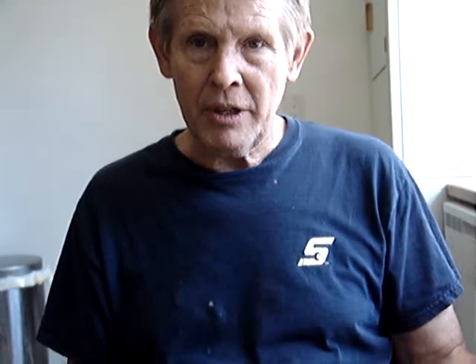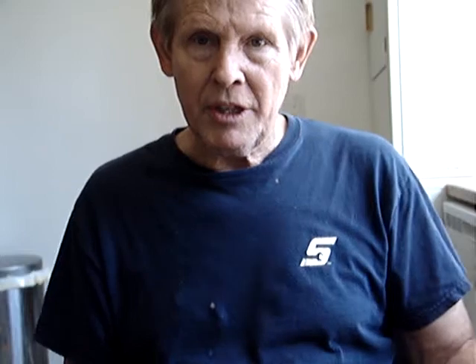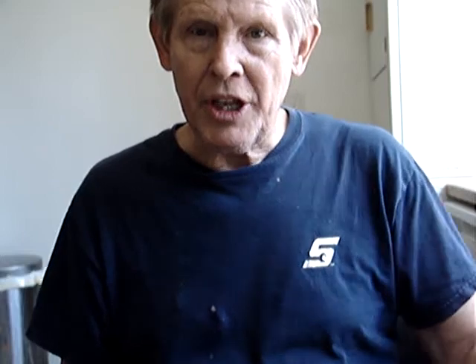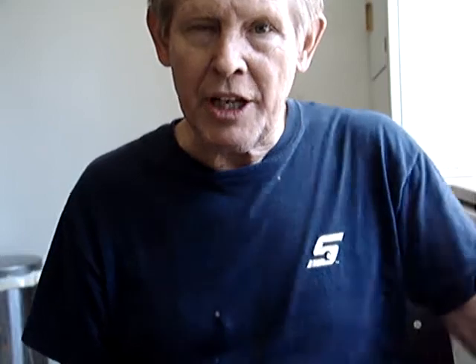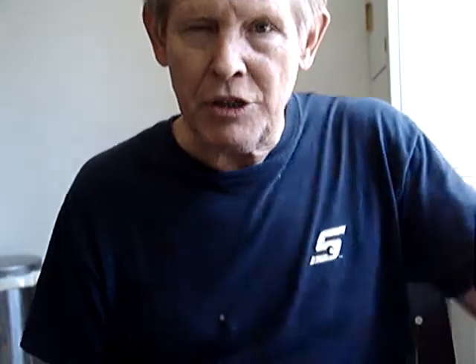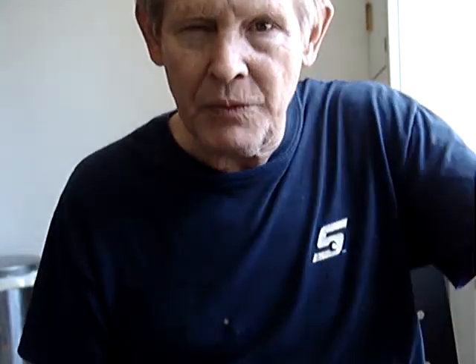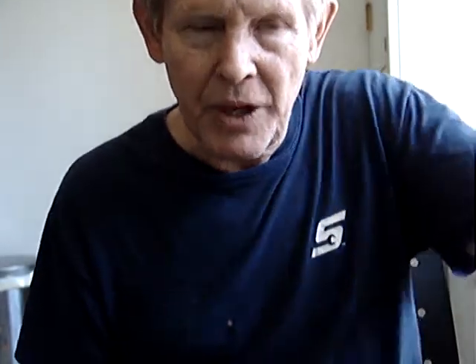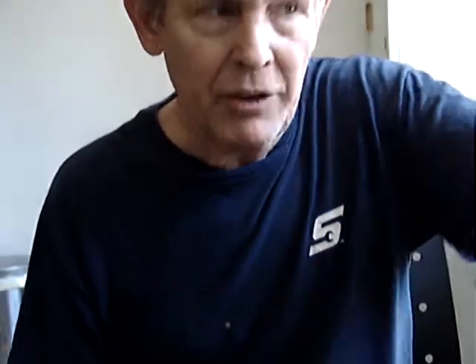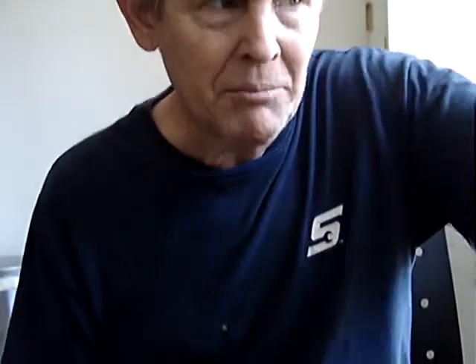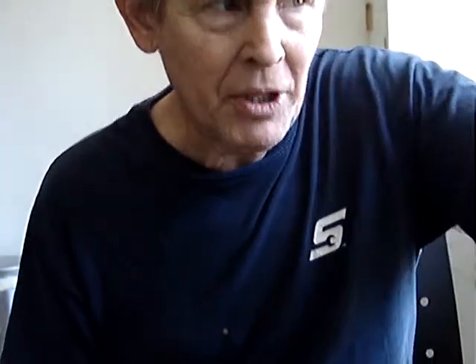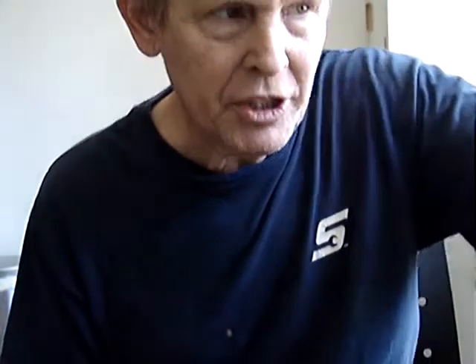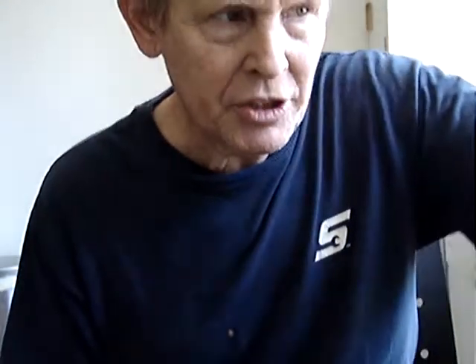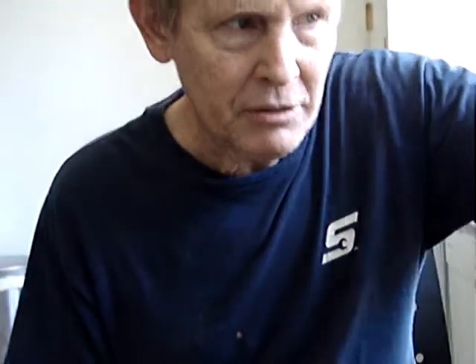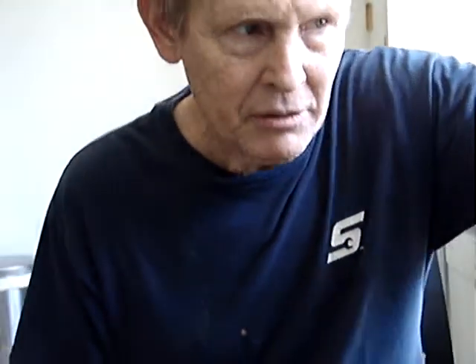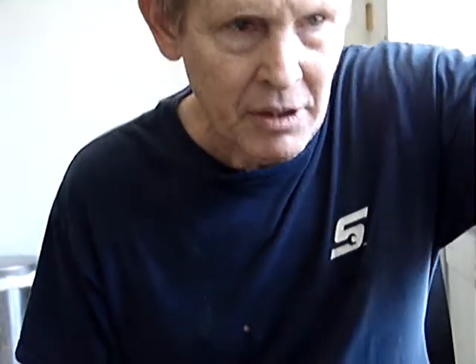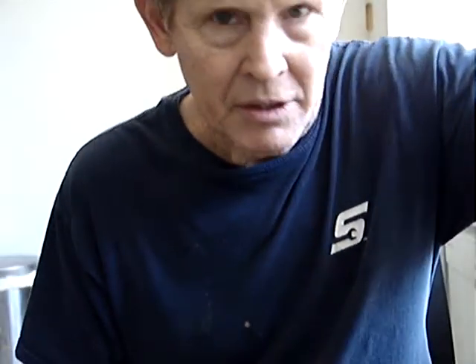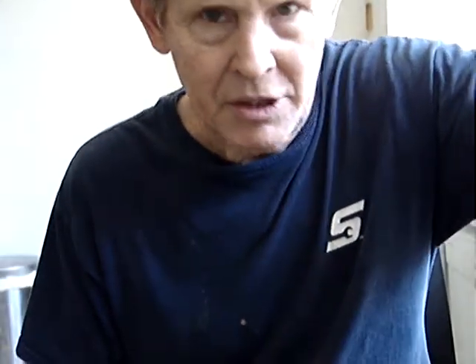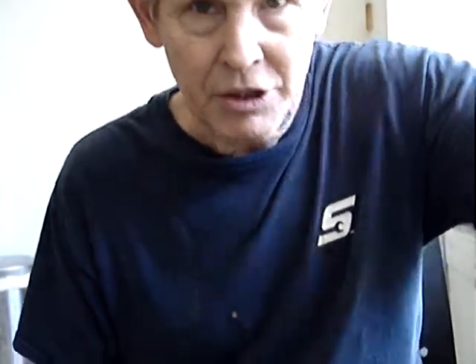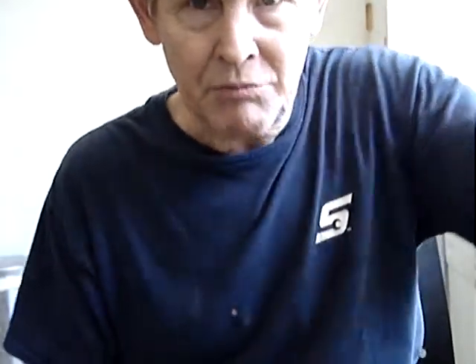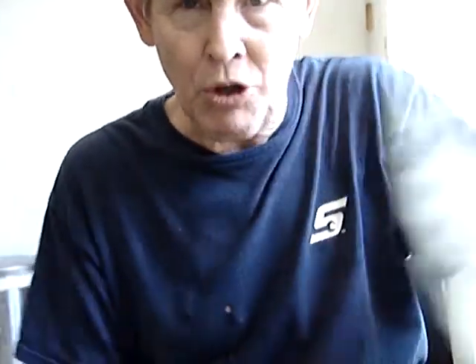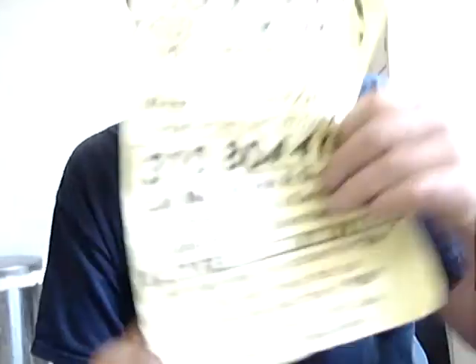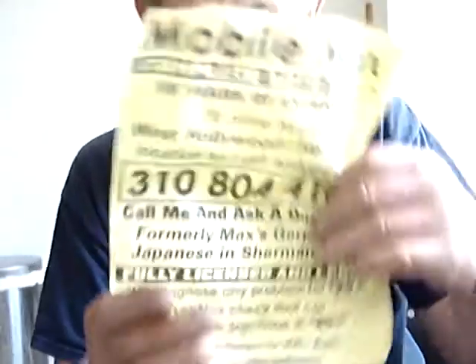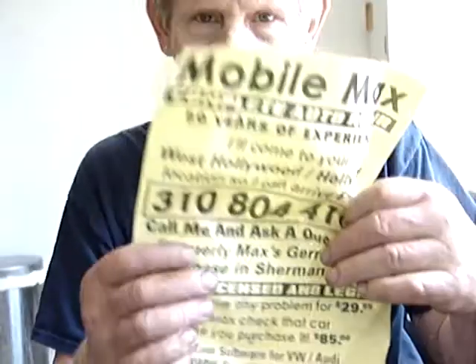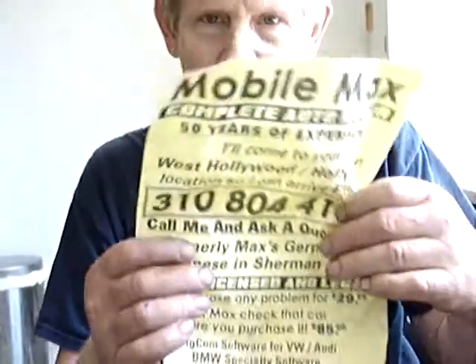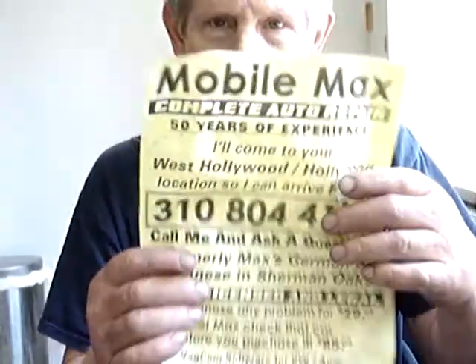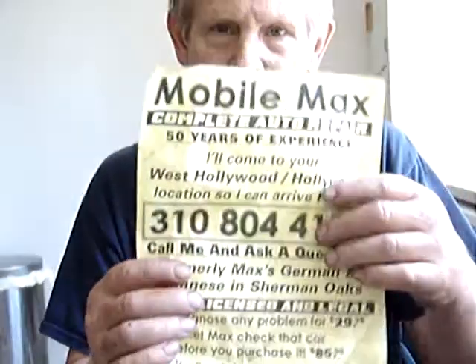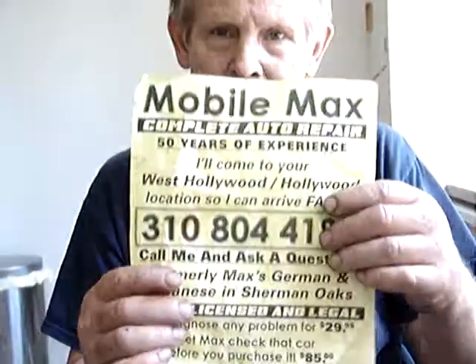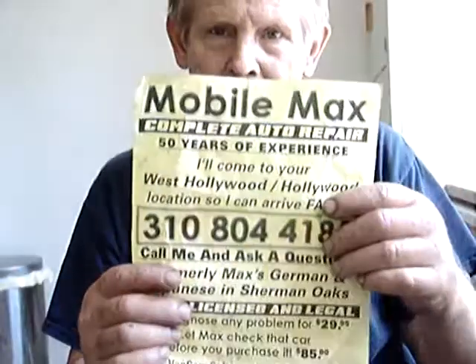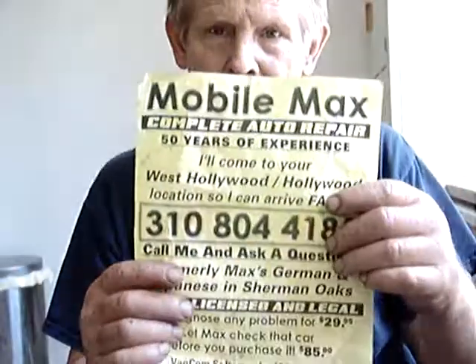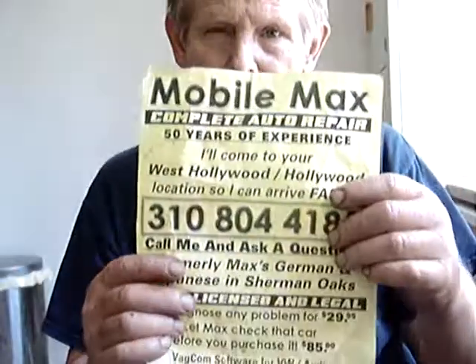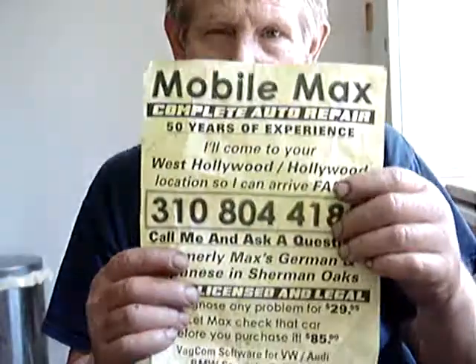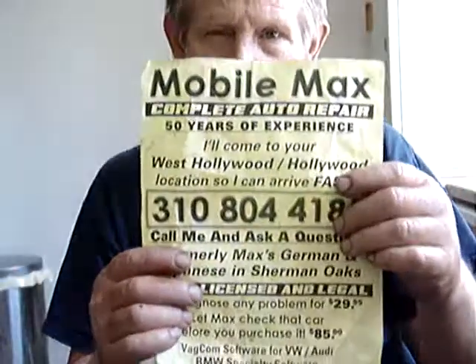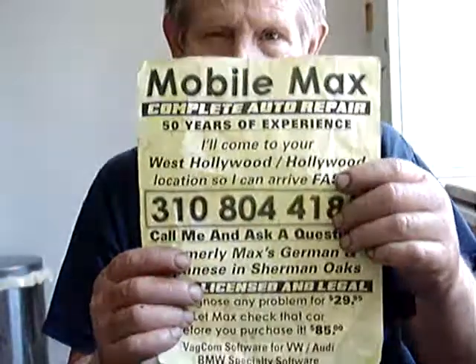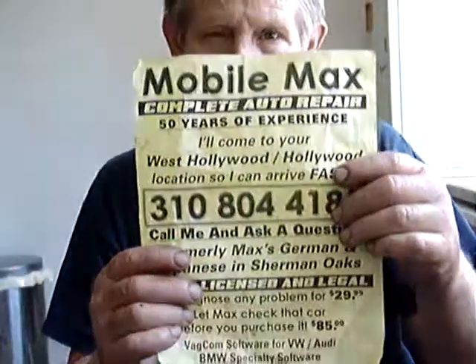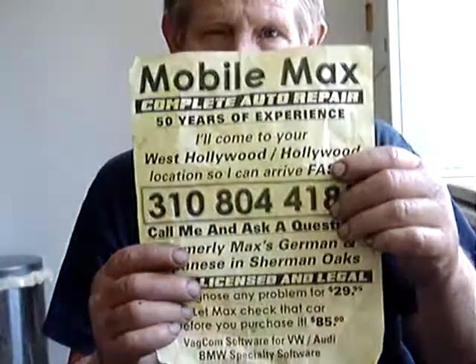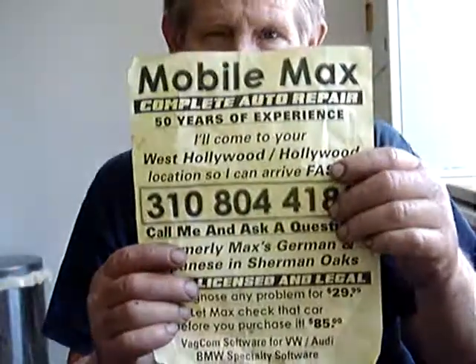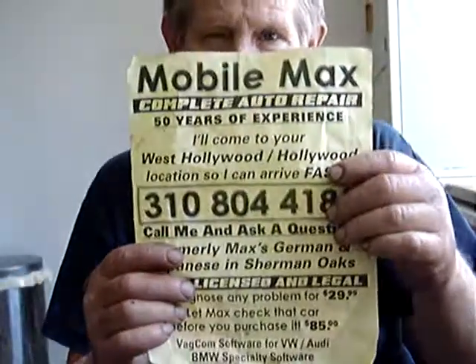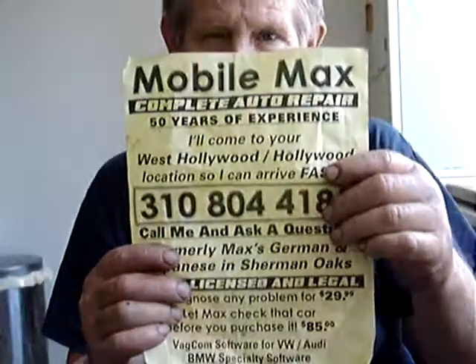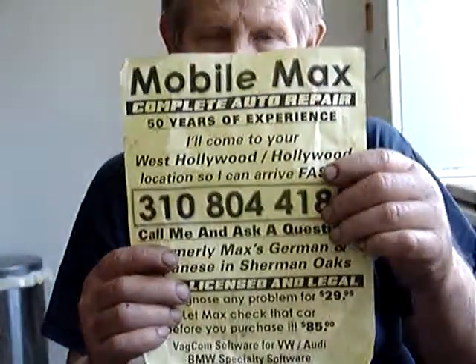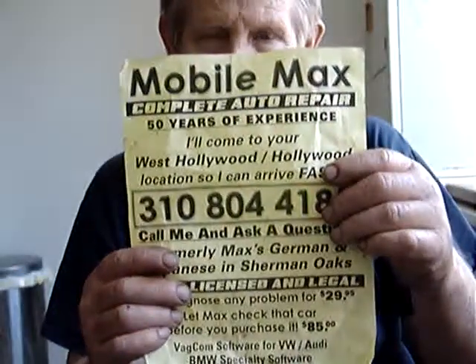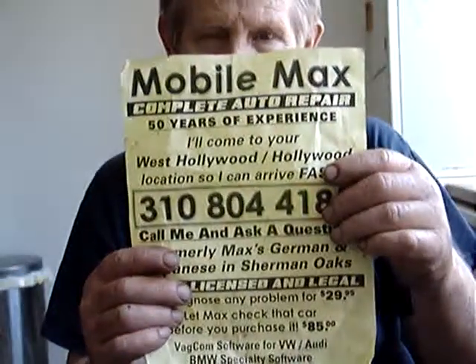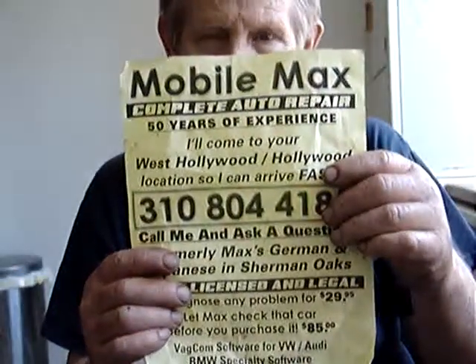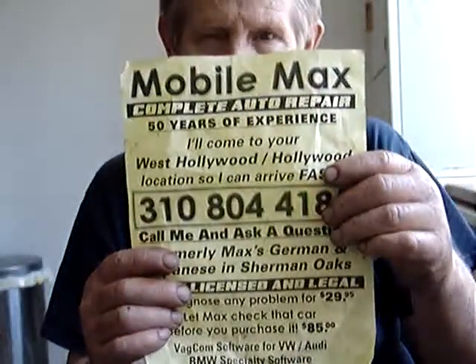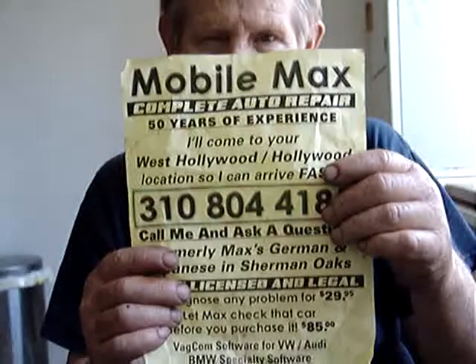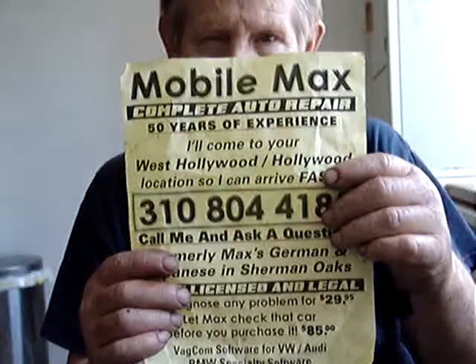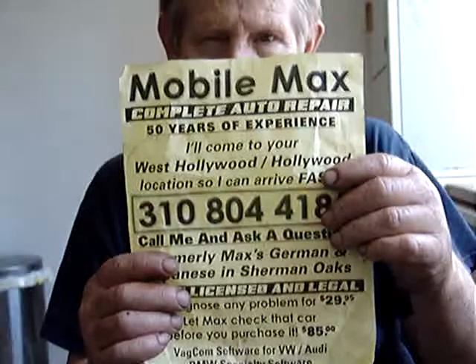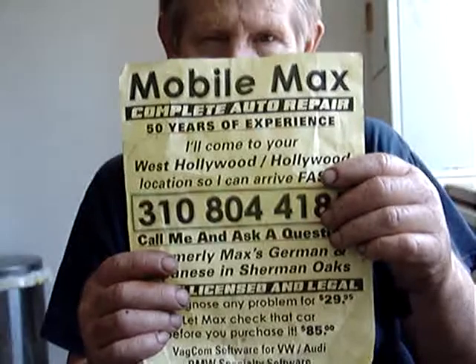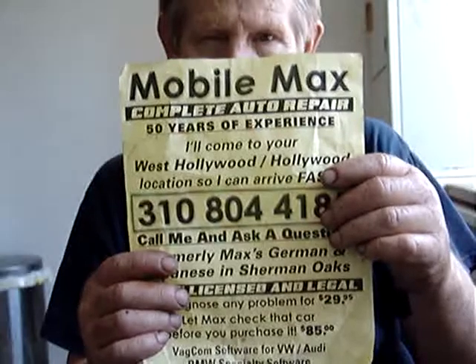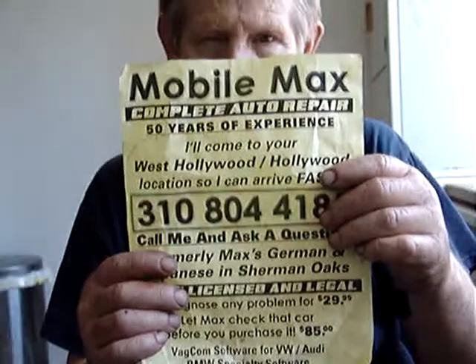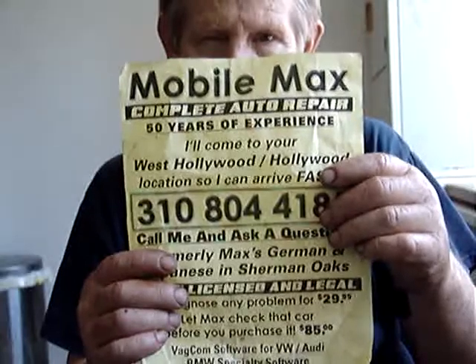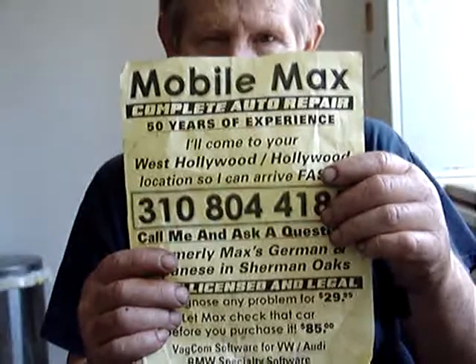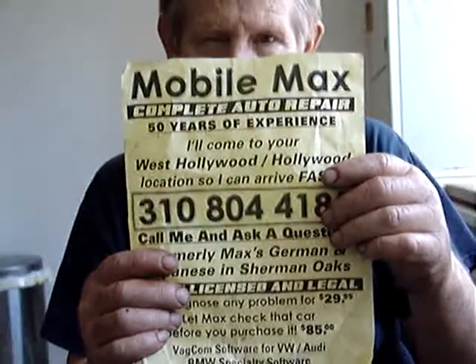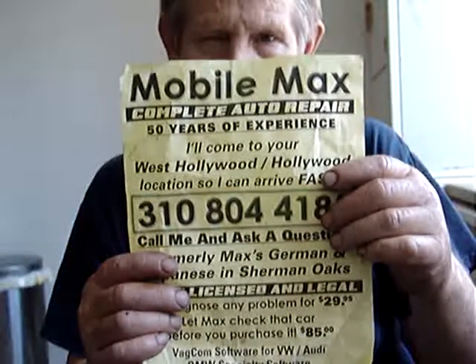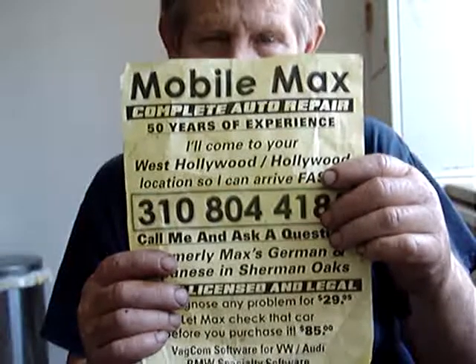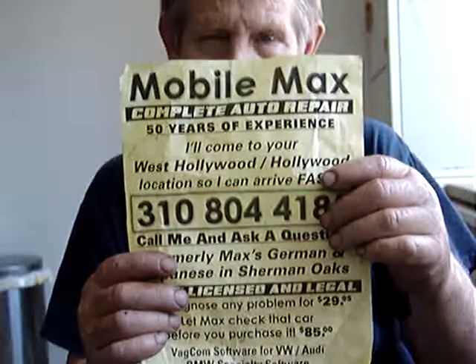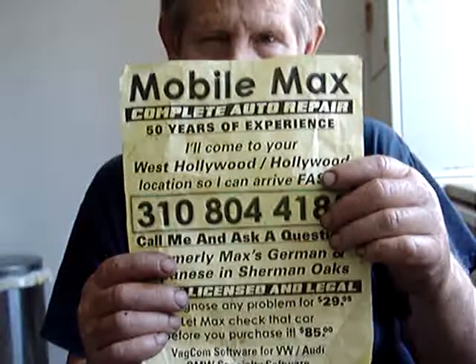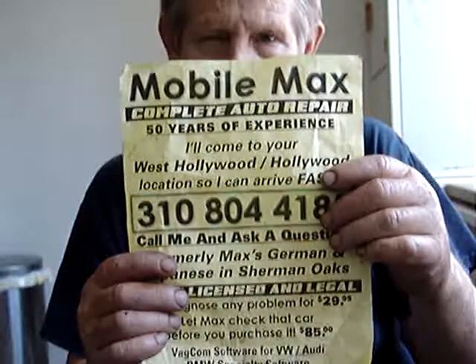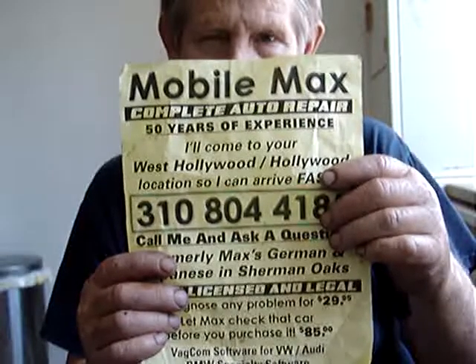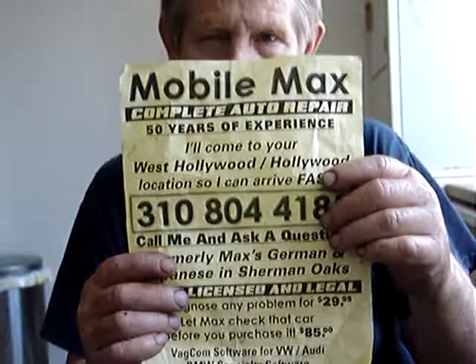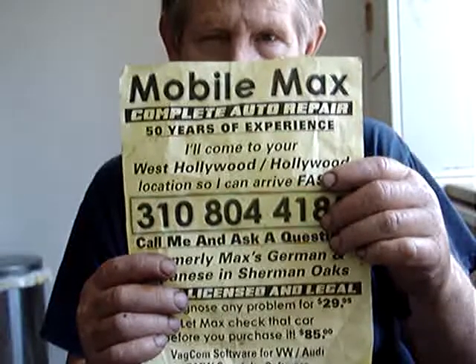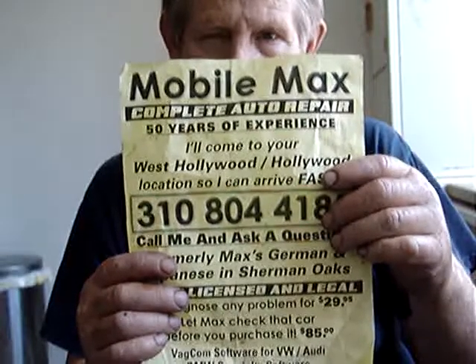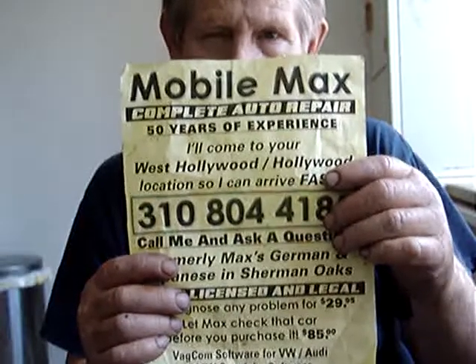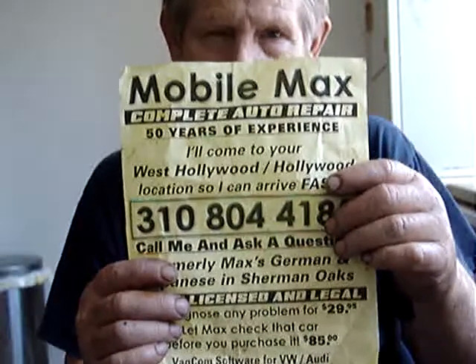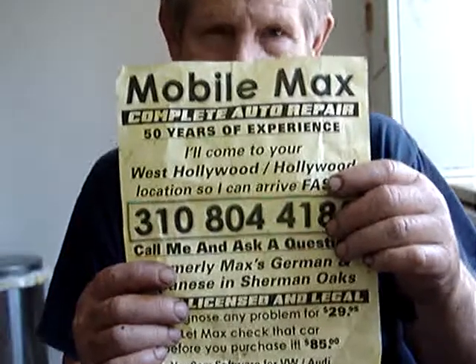Thank you very much. This is MobileMax, 310-804-4185. Thank you.